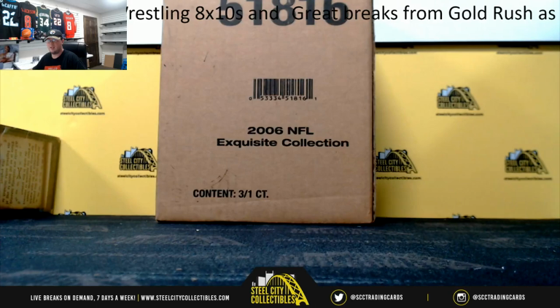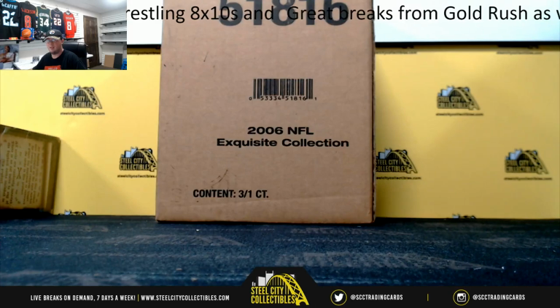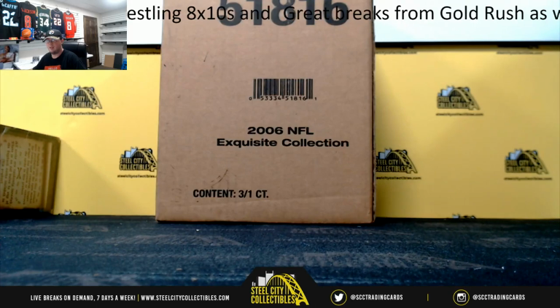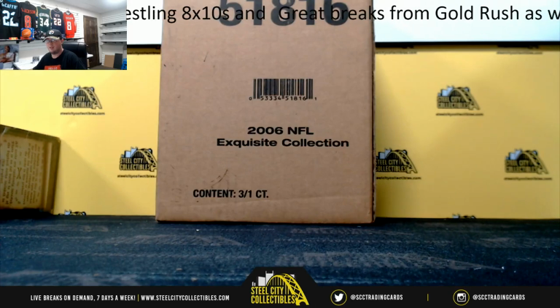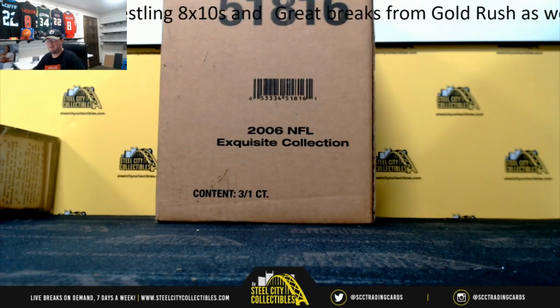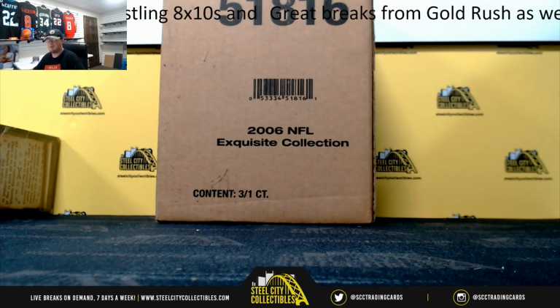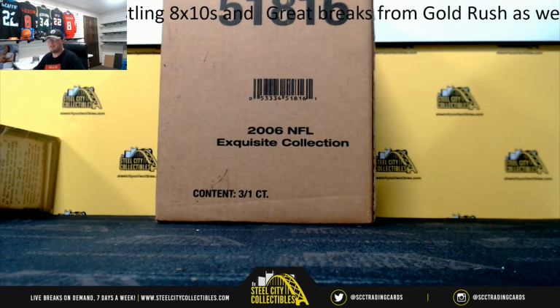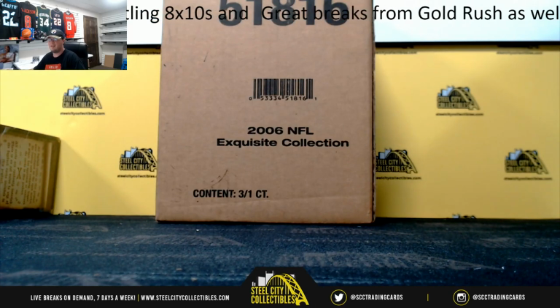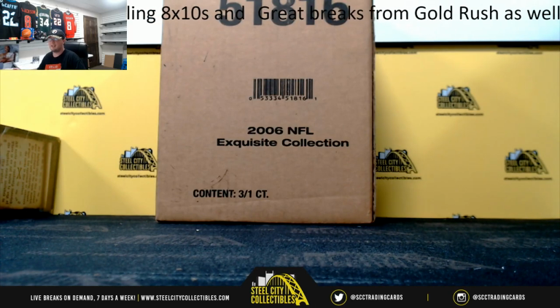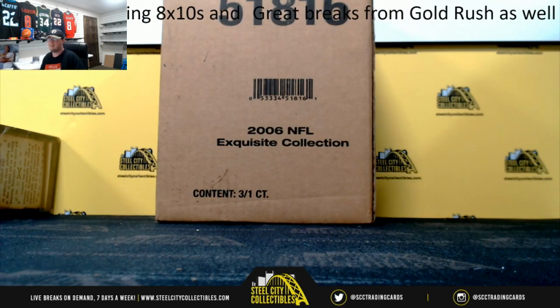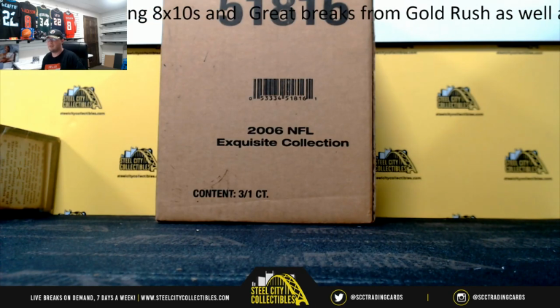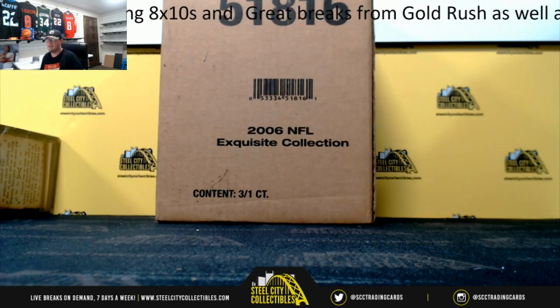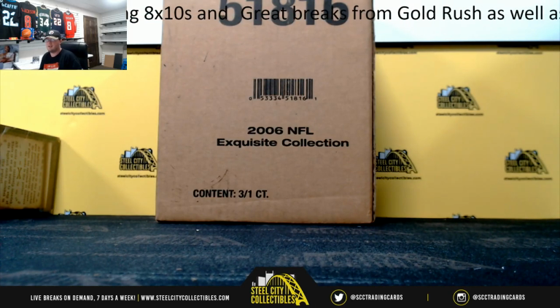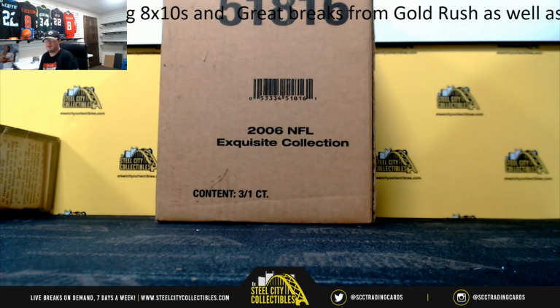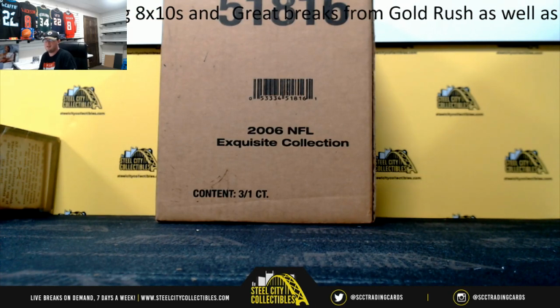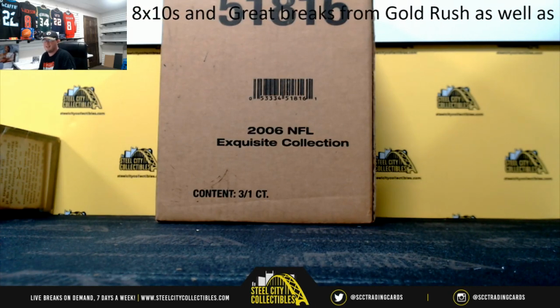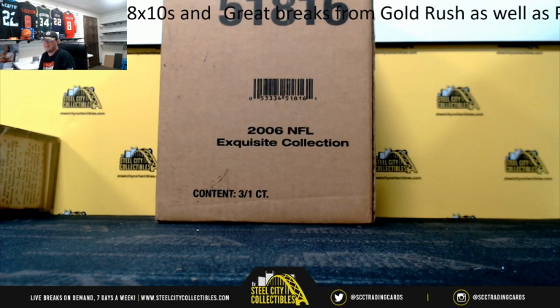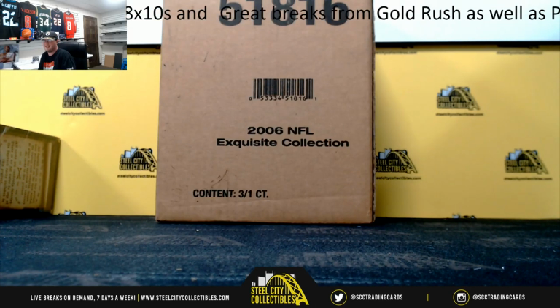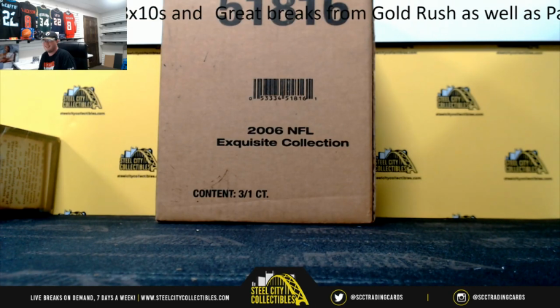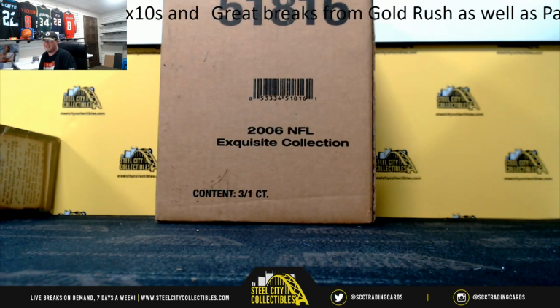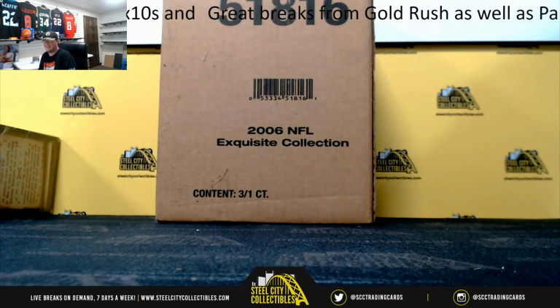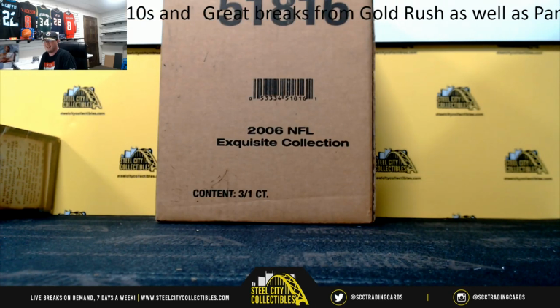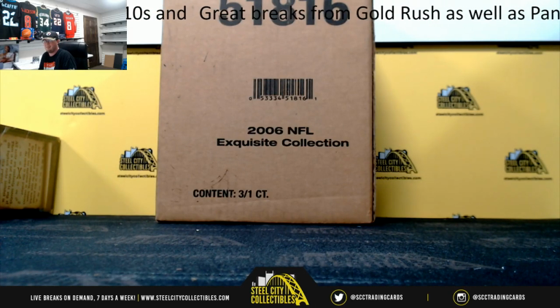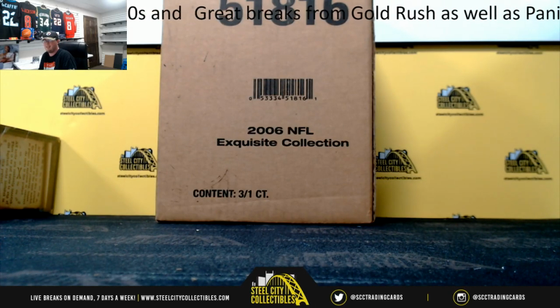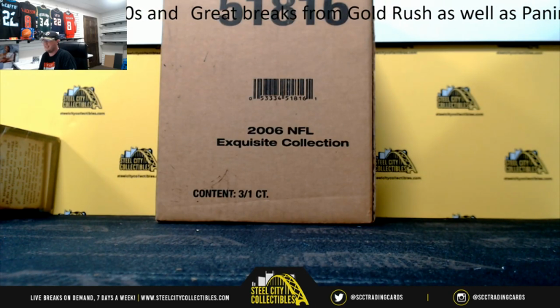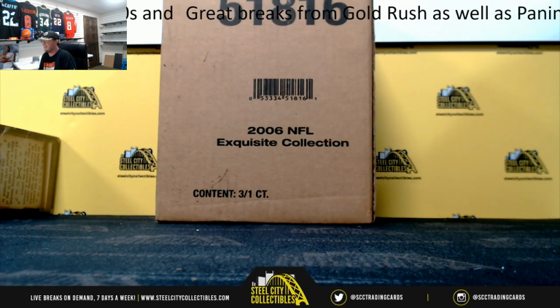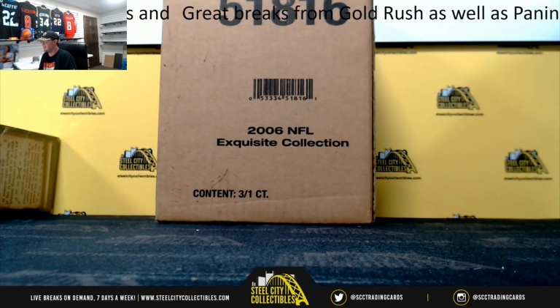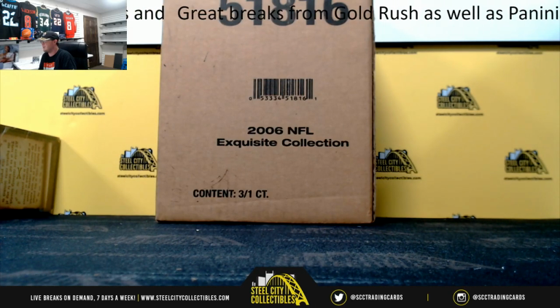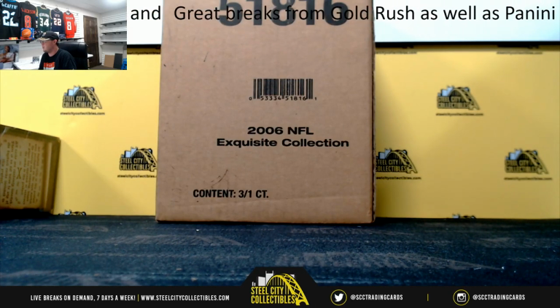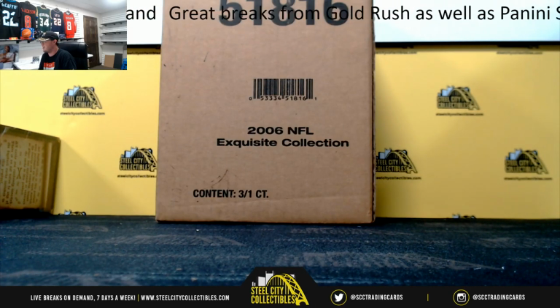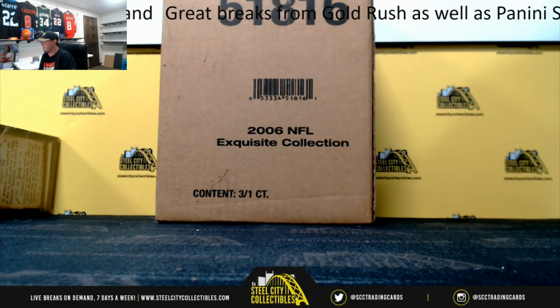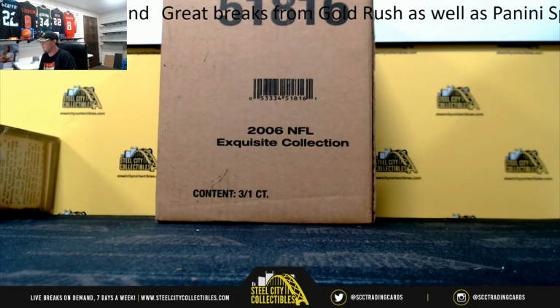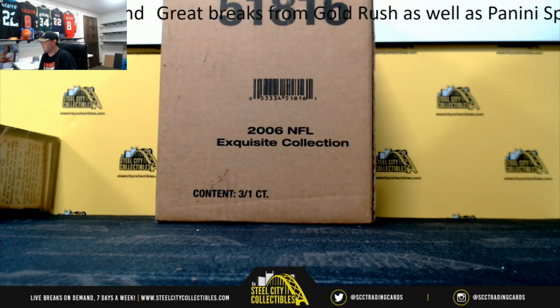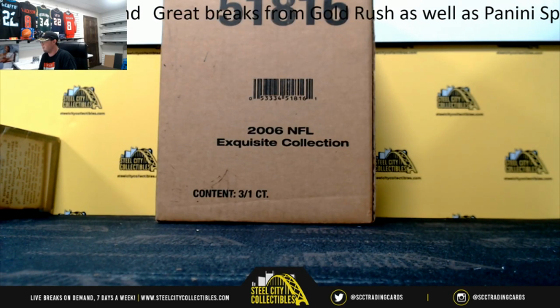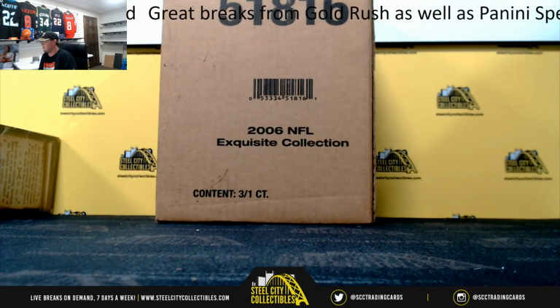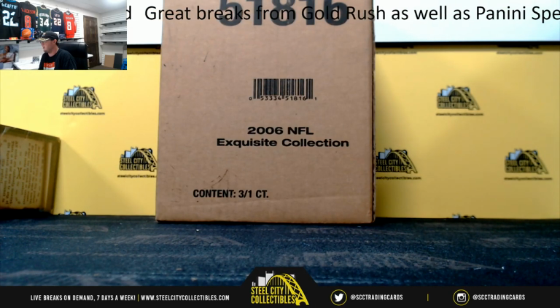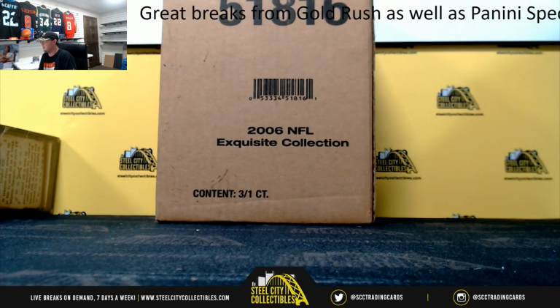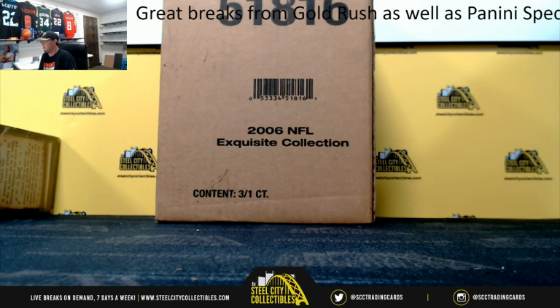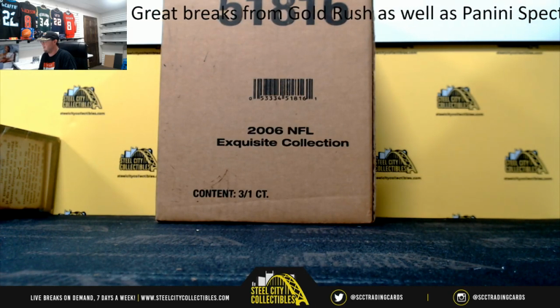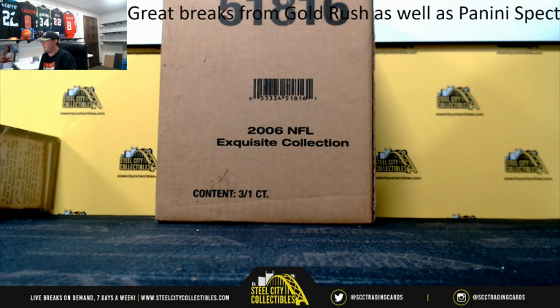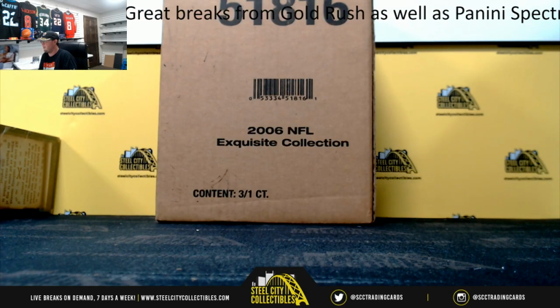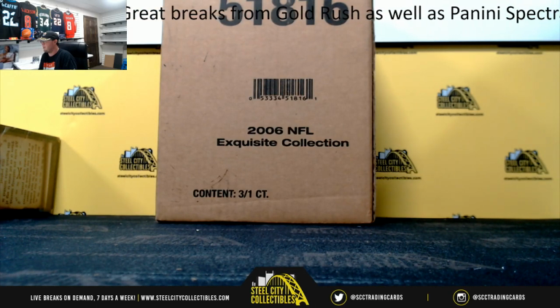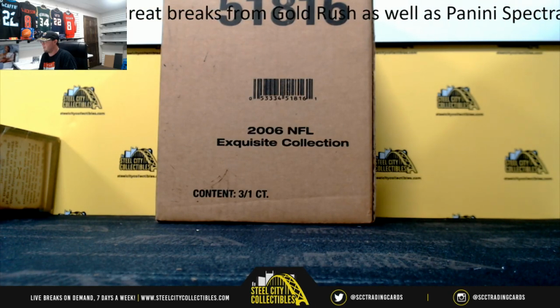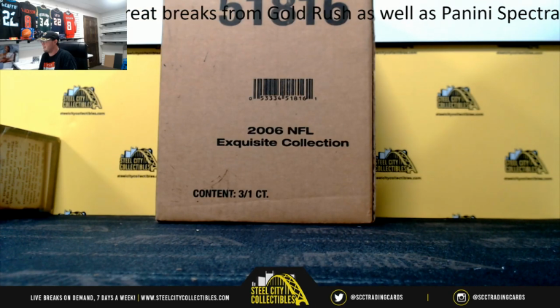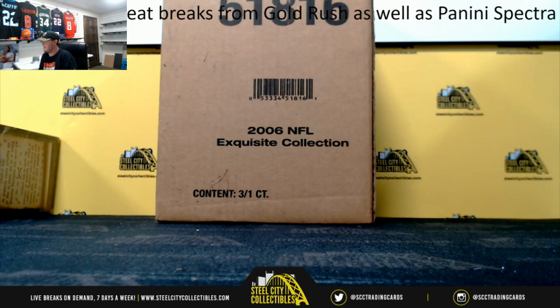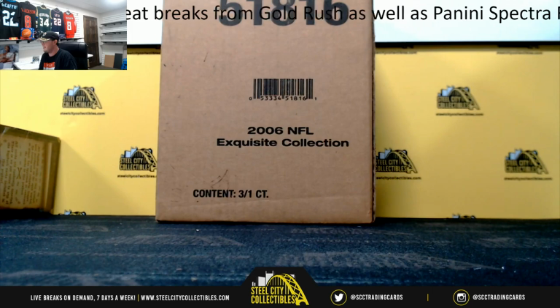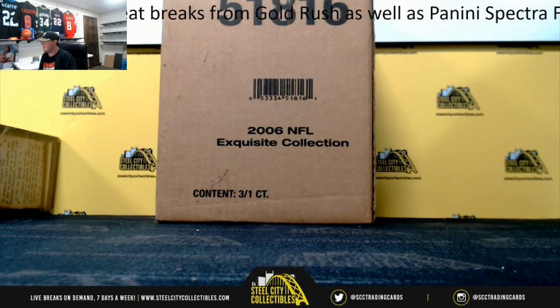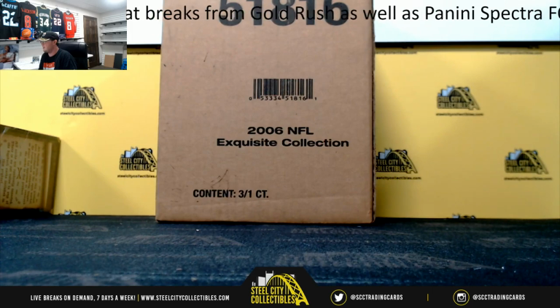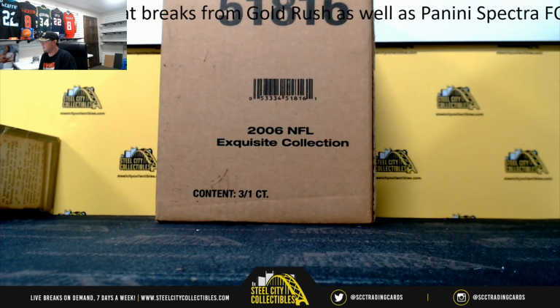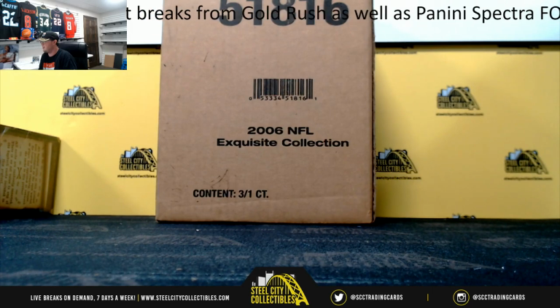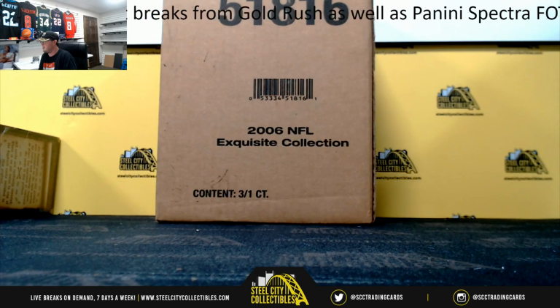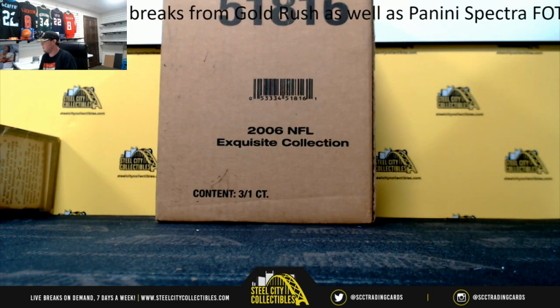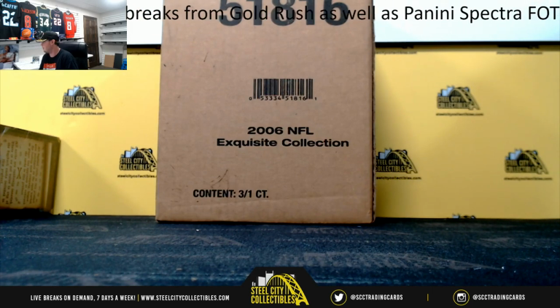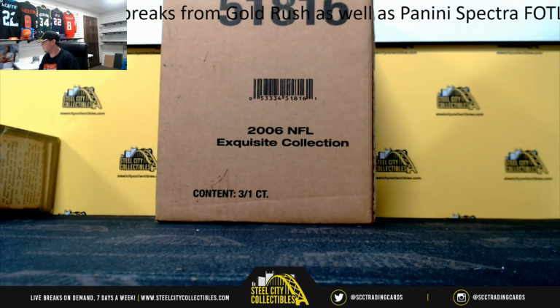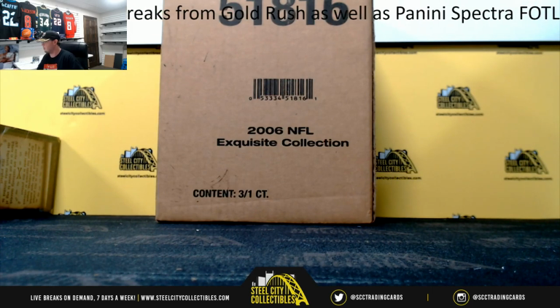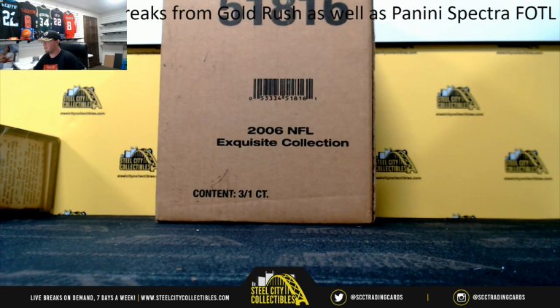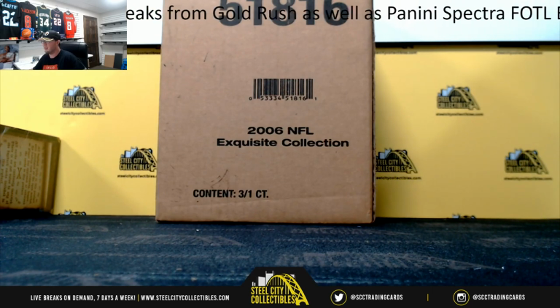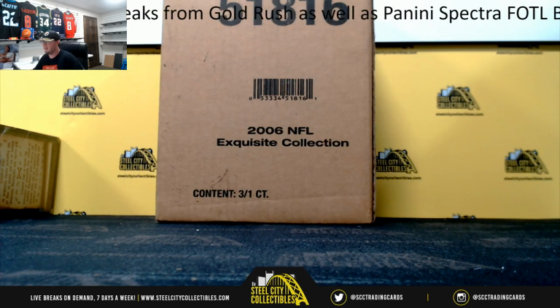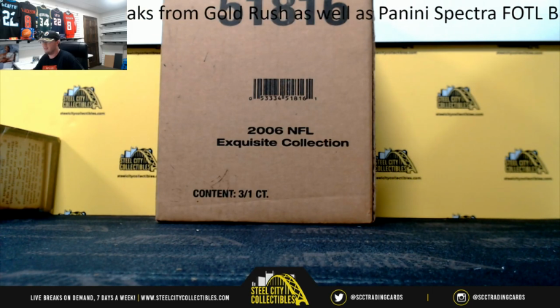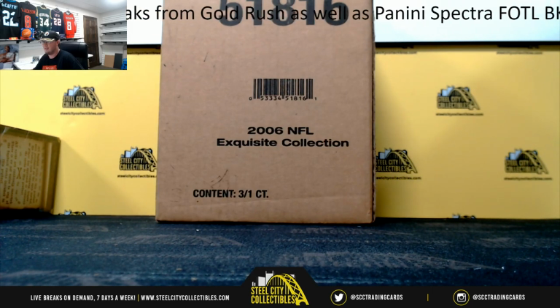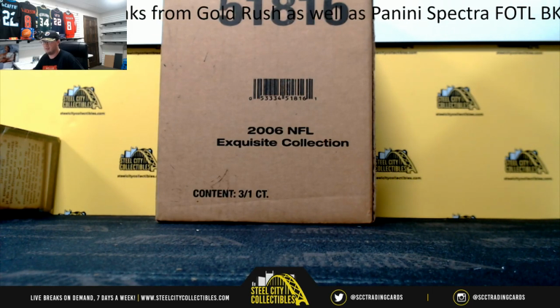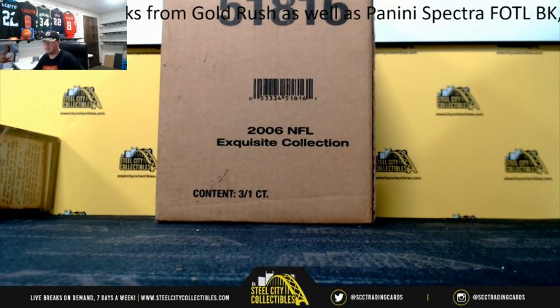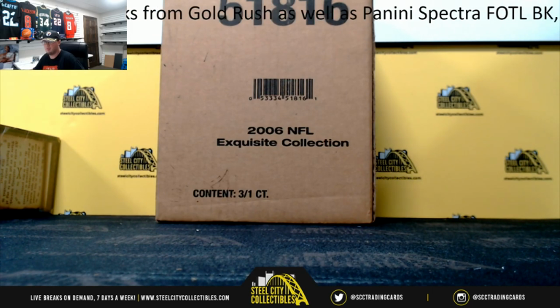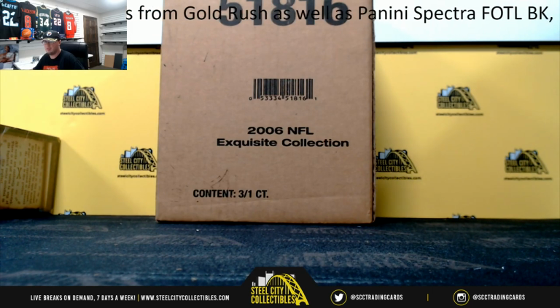All right, everybody. Our next break here is our 2006 Upper Deck Exquisite Football three-box case, random serial number group break, number one.